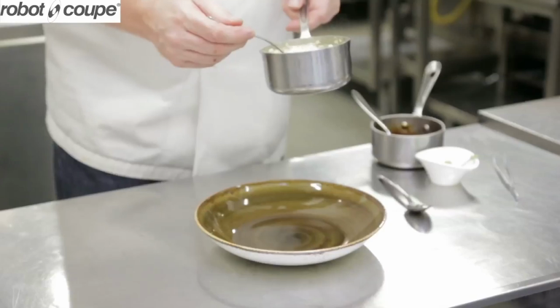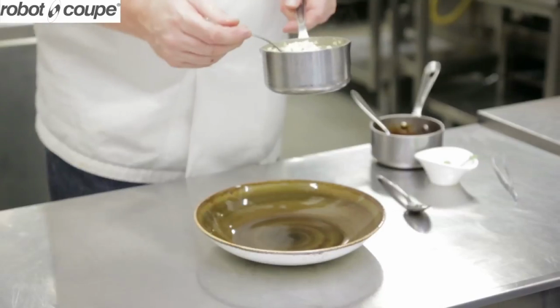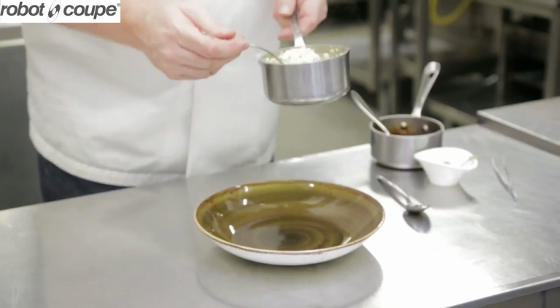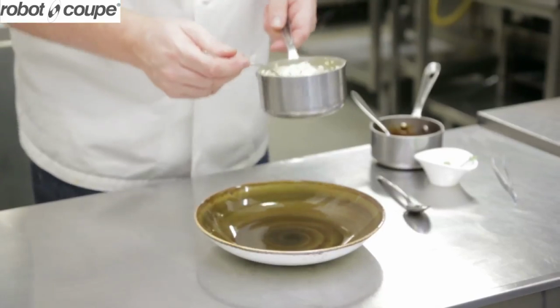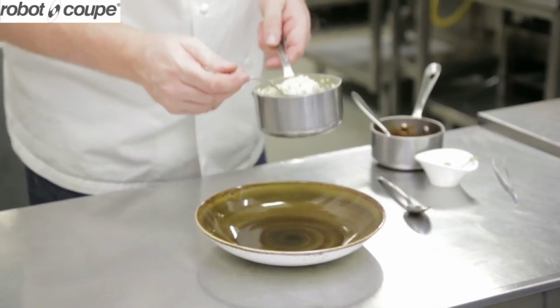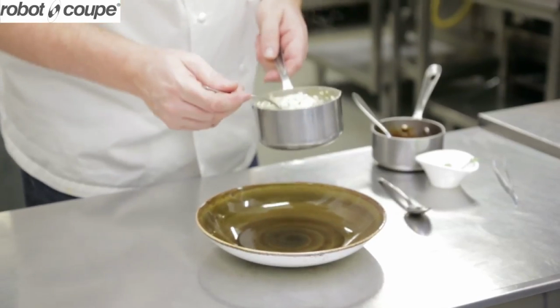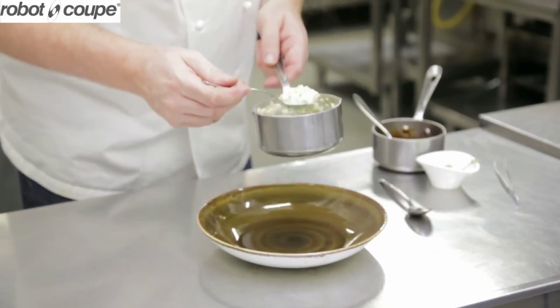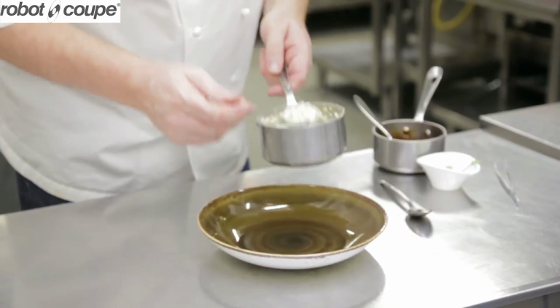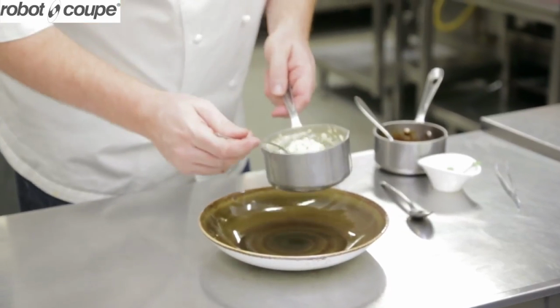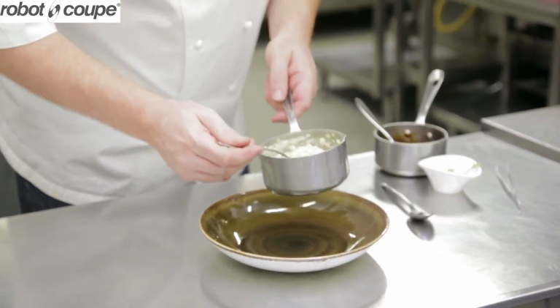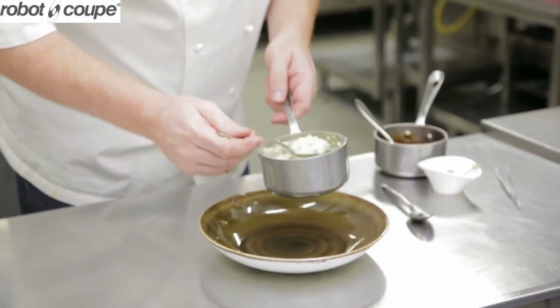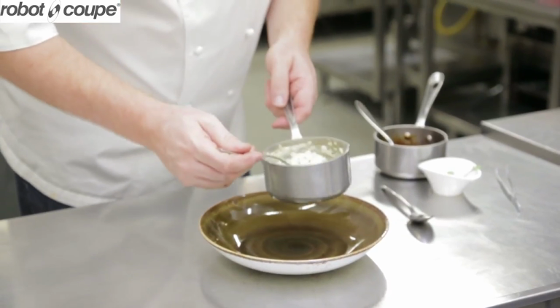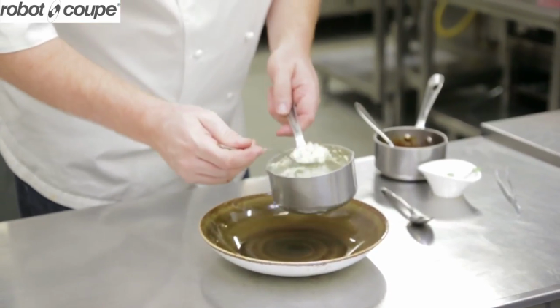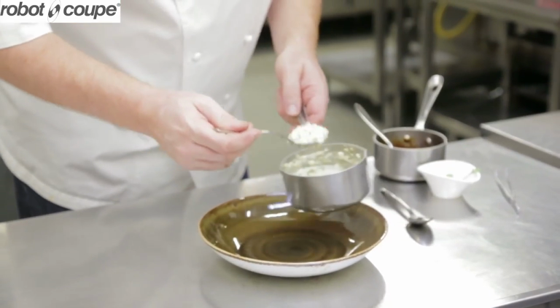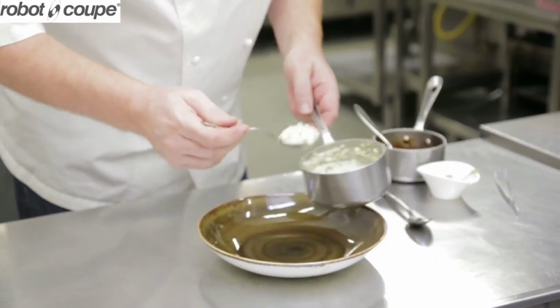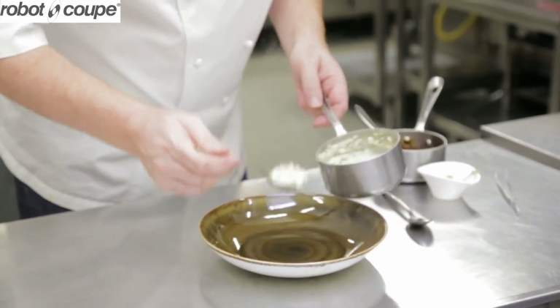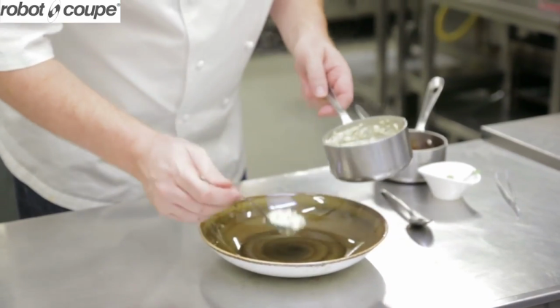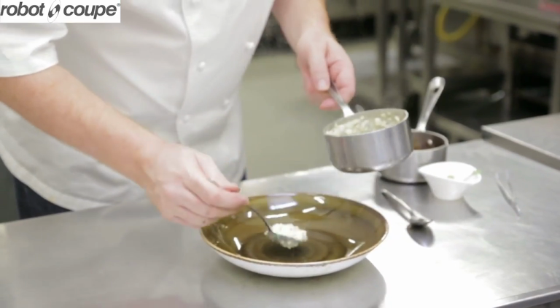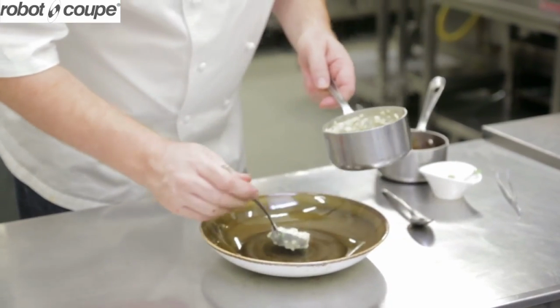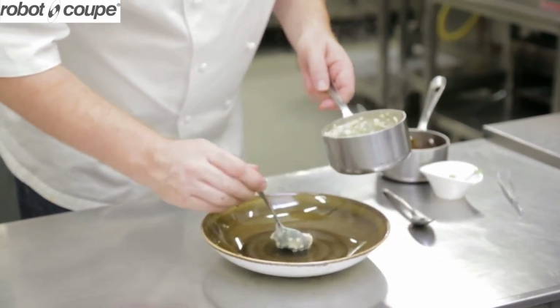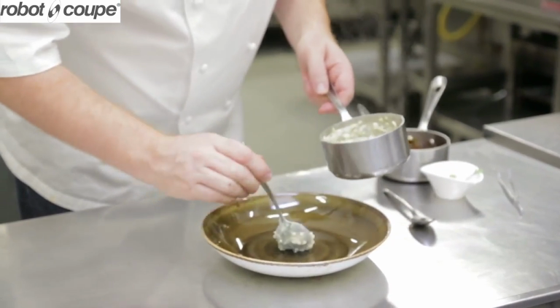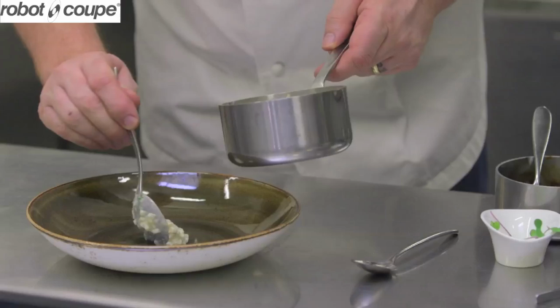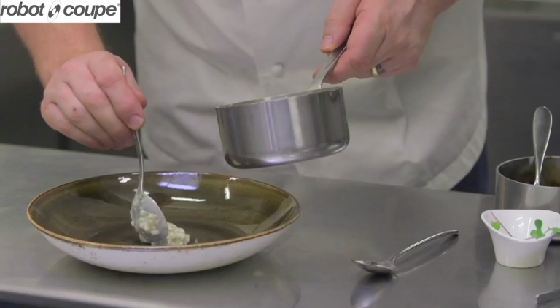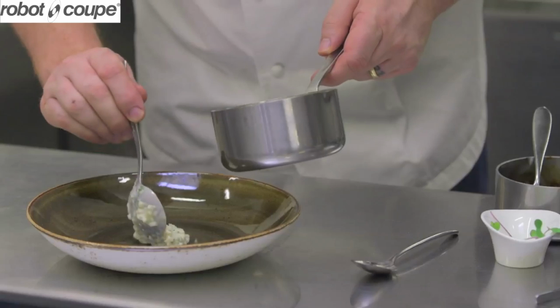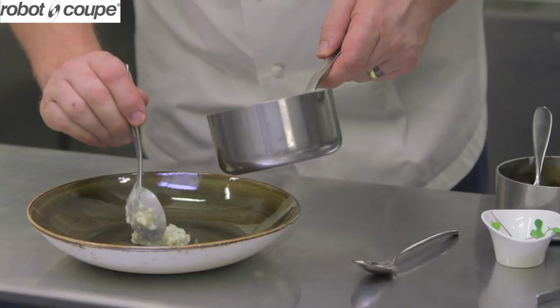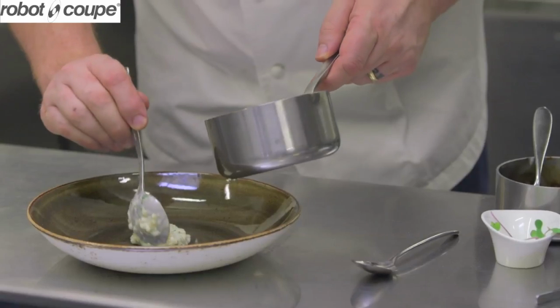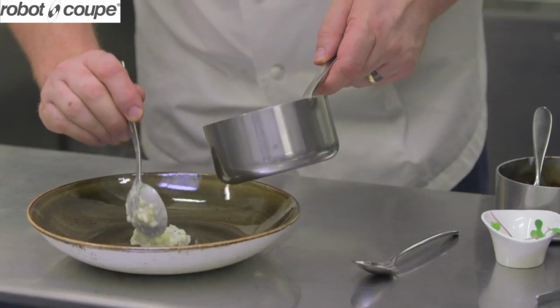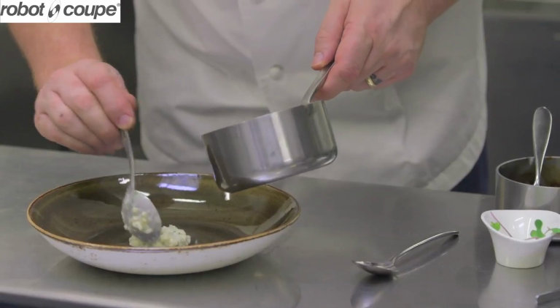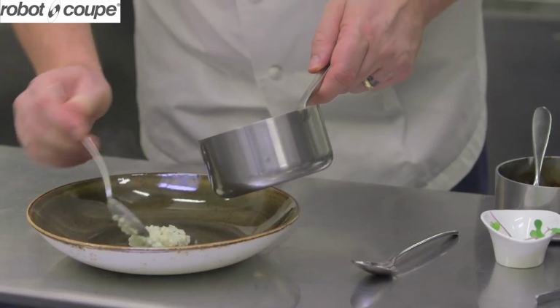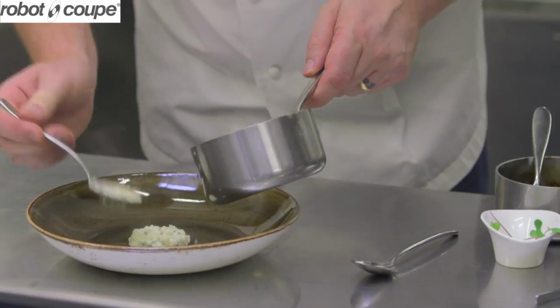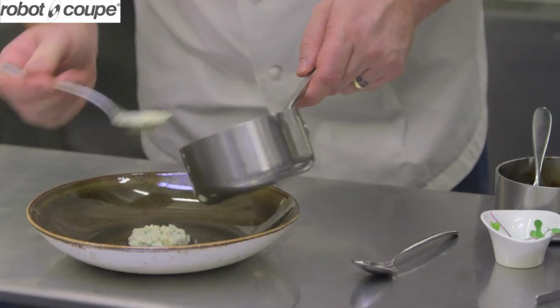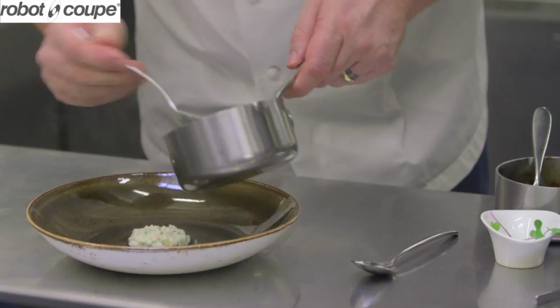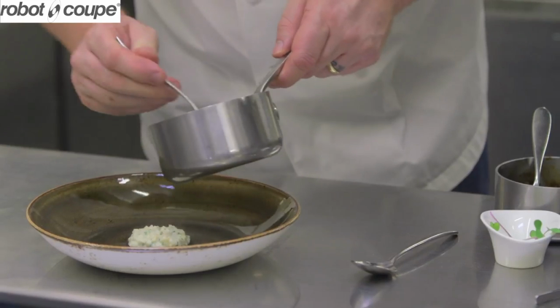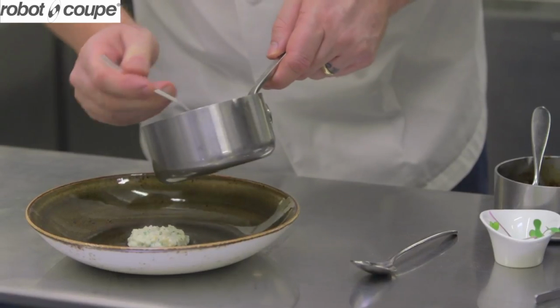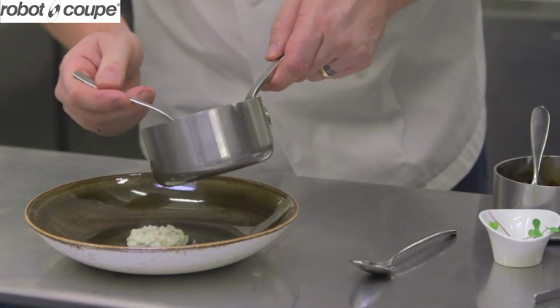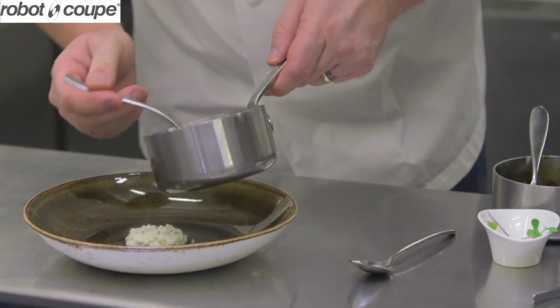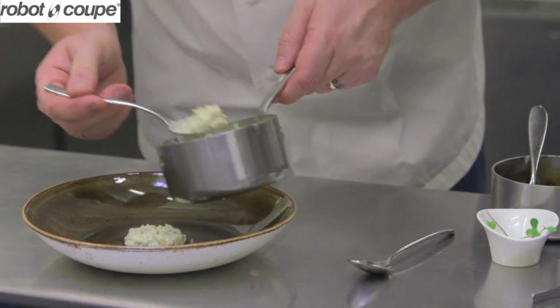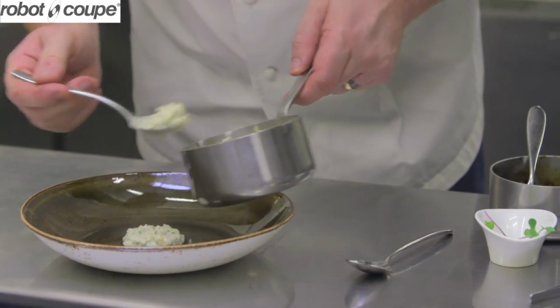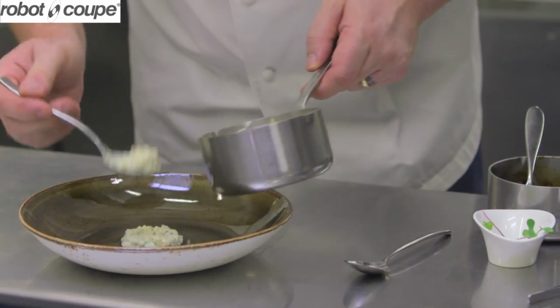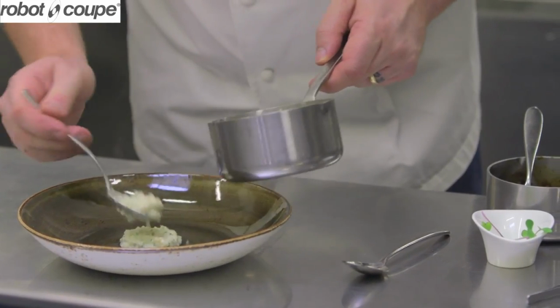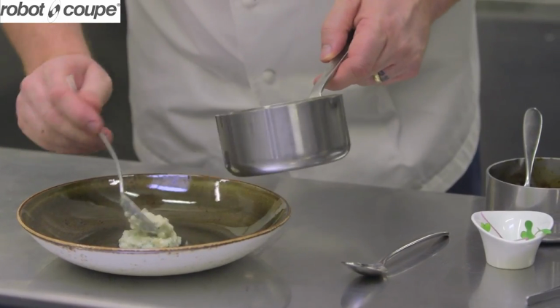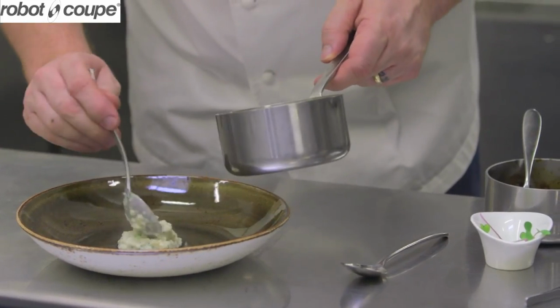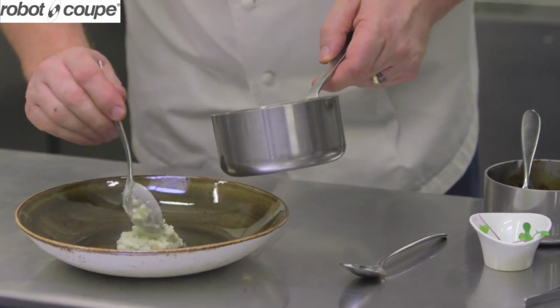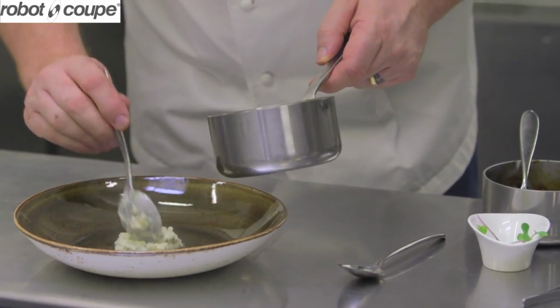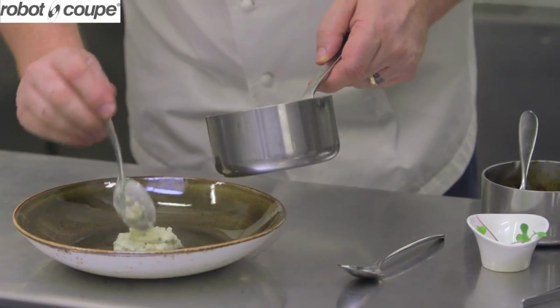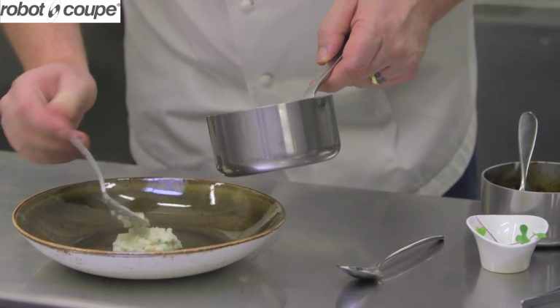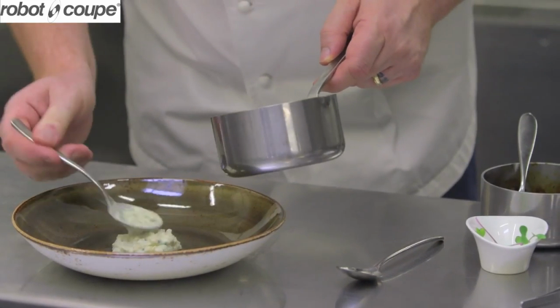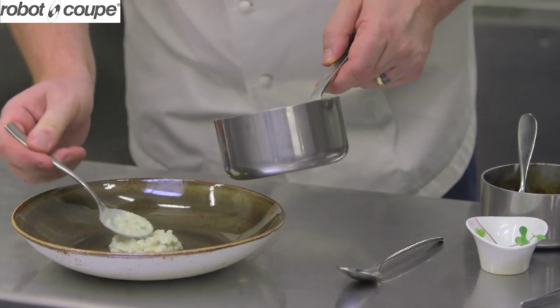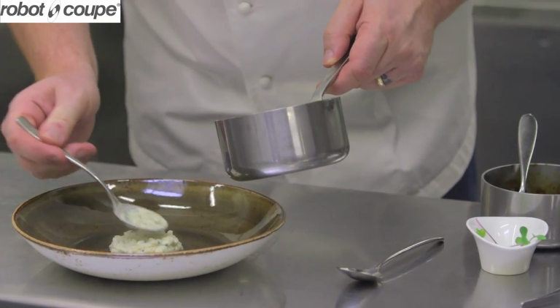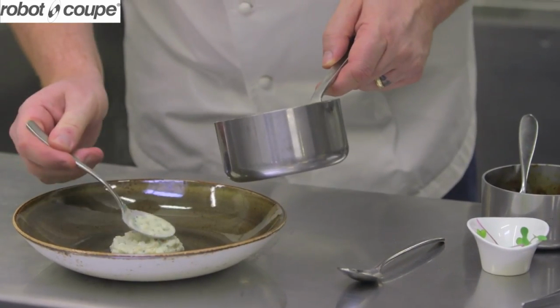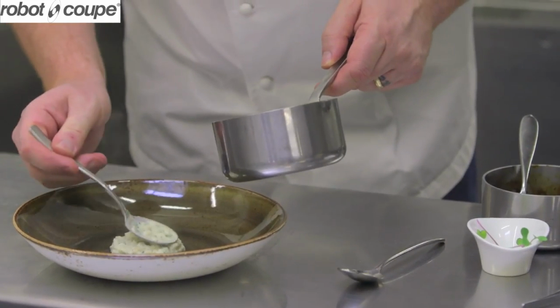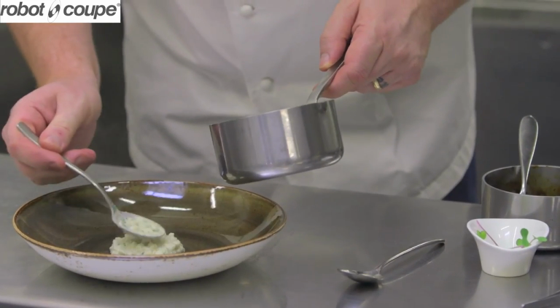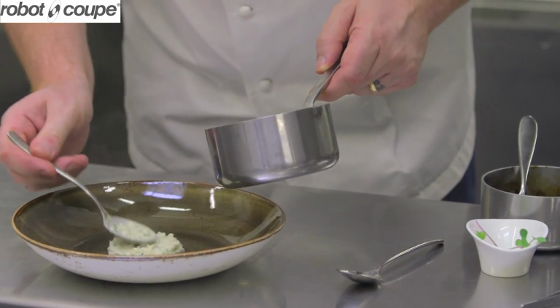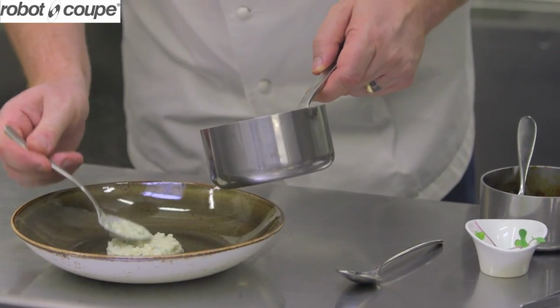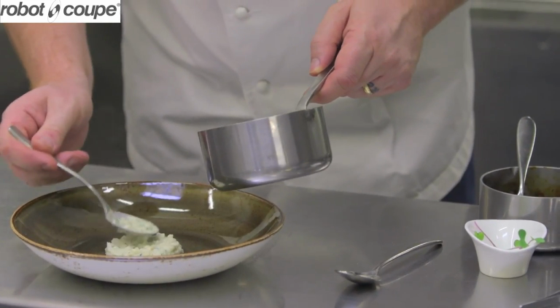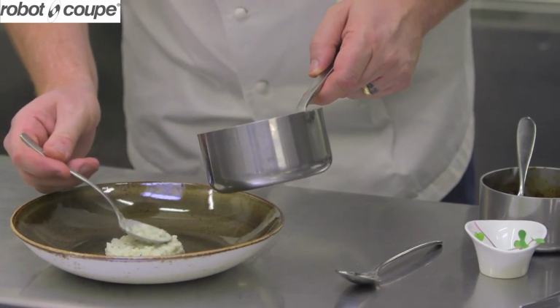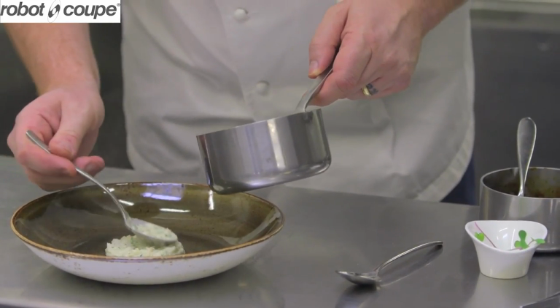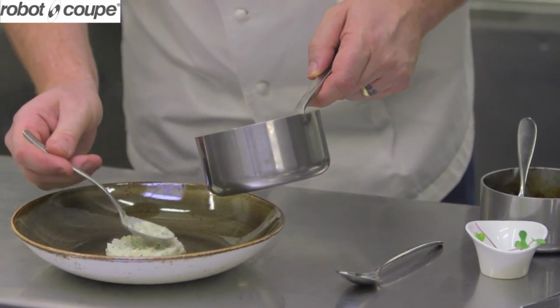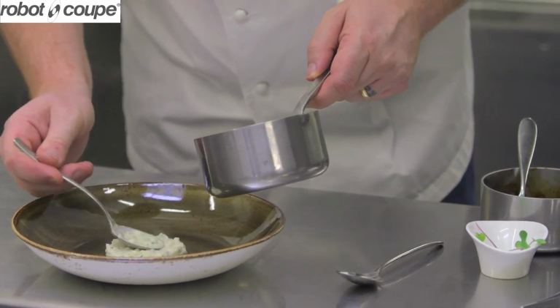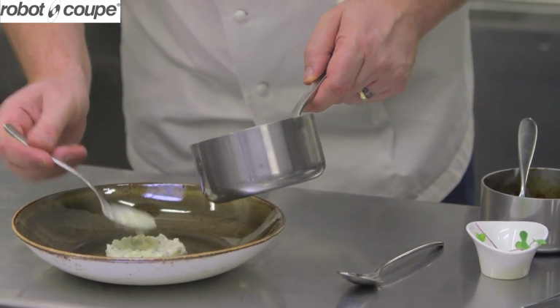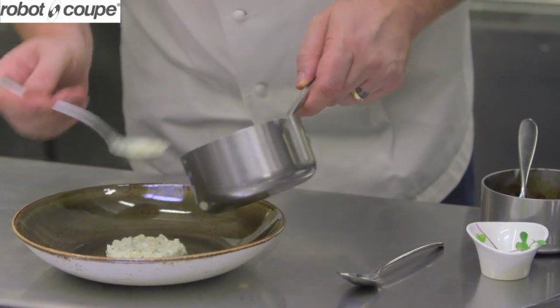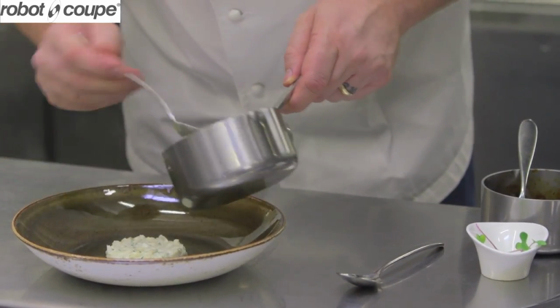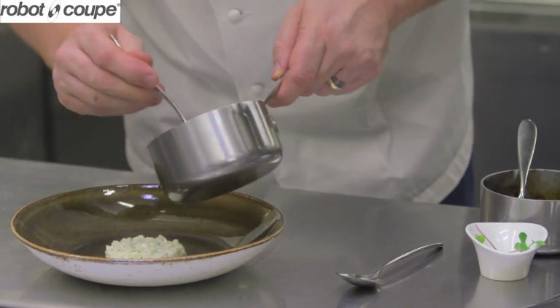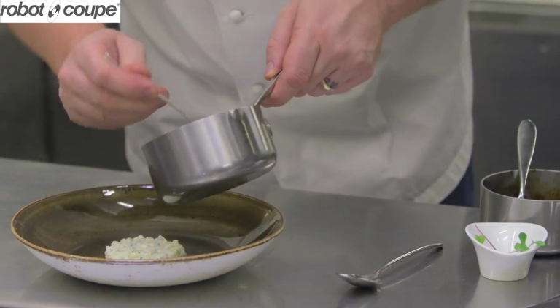Faux risotto of celeriac with horseradish, Madeira, and then we've got some braised pig's cheek.